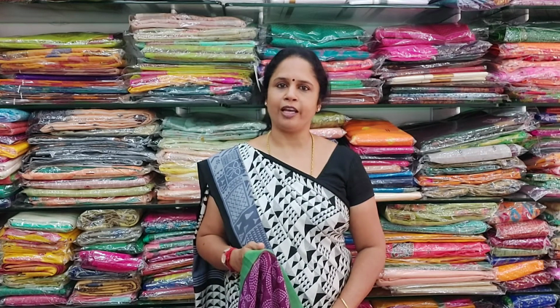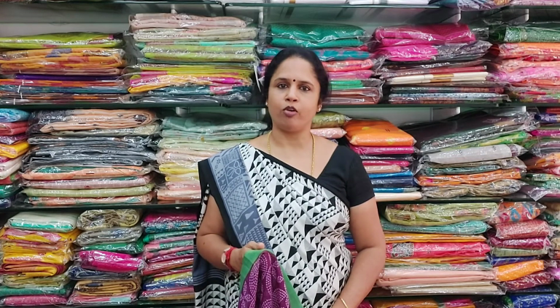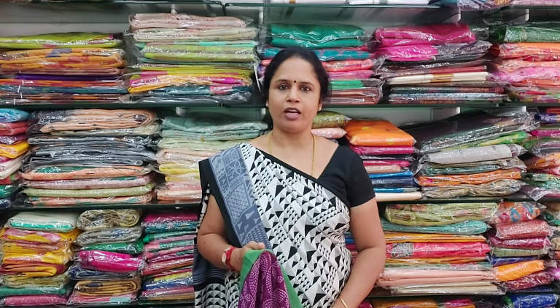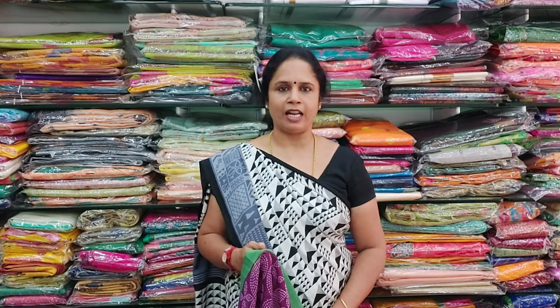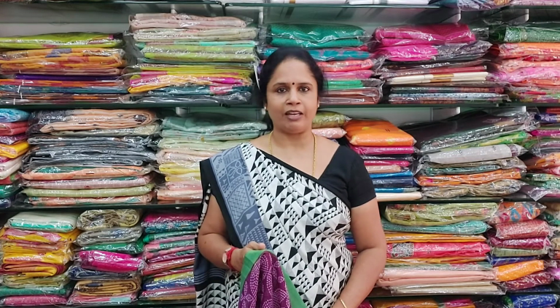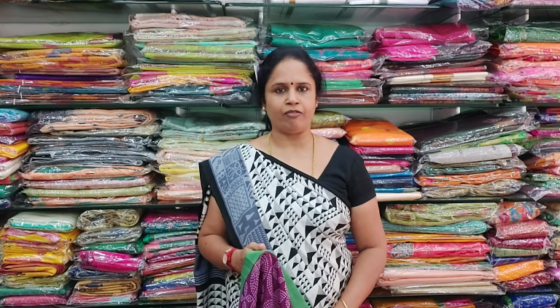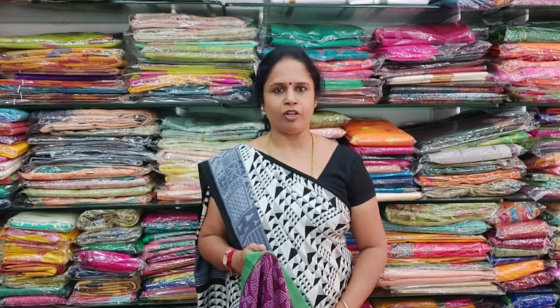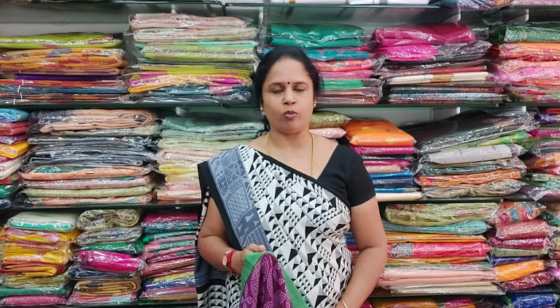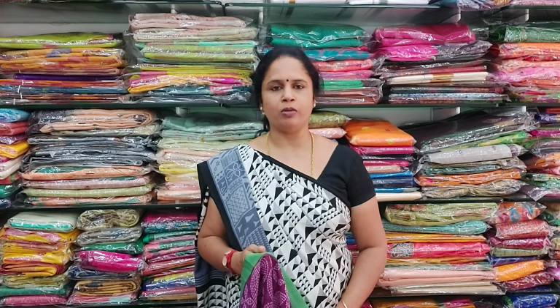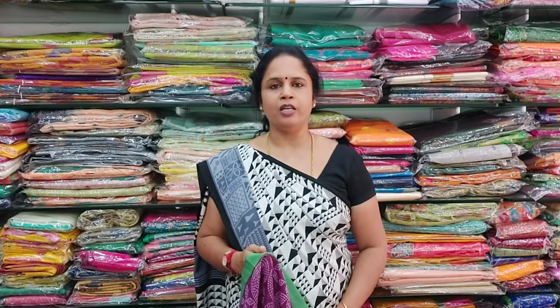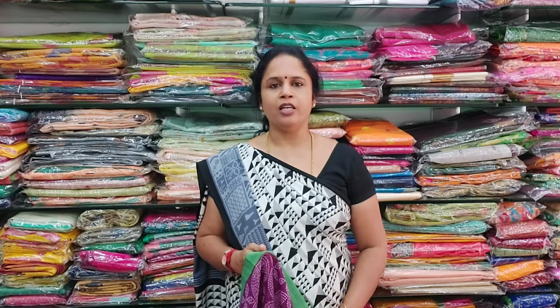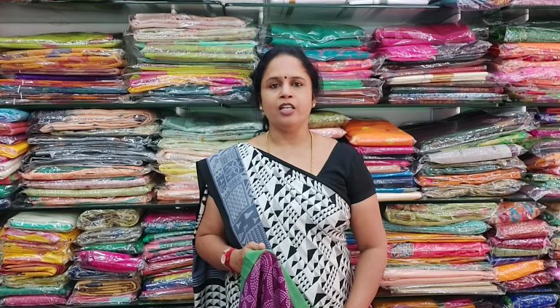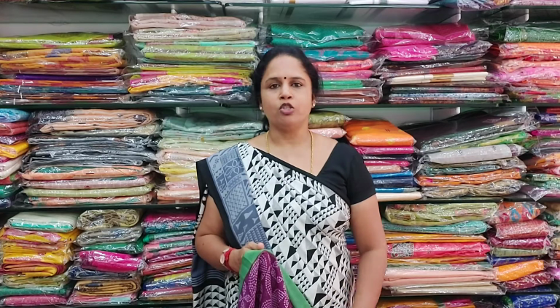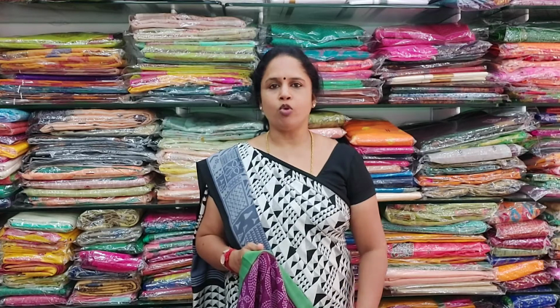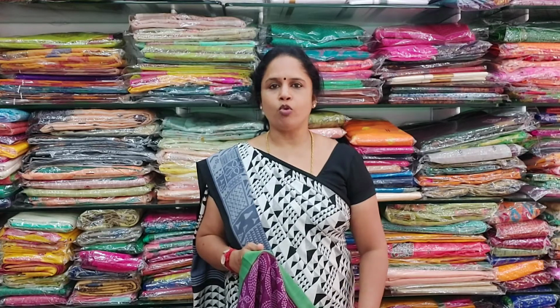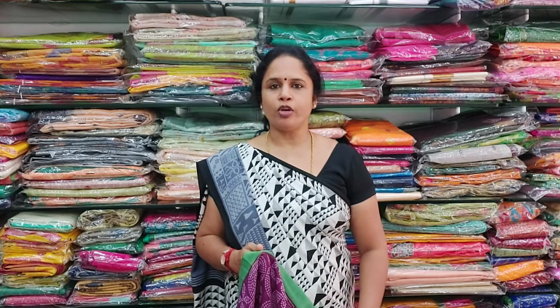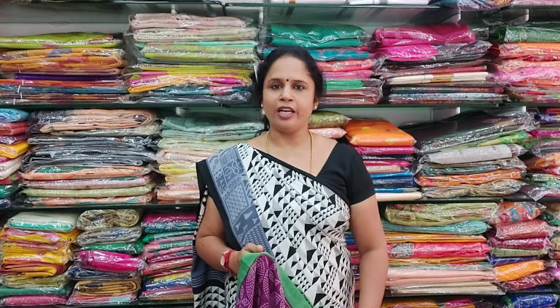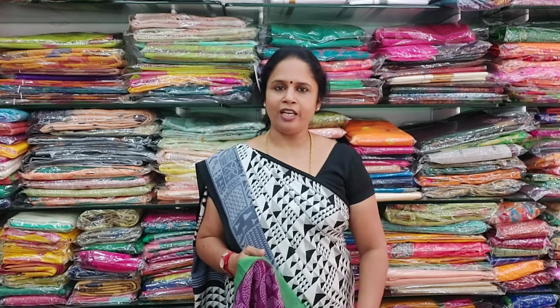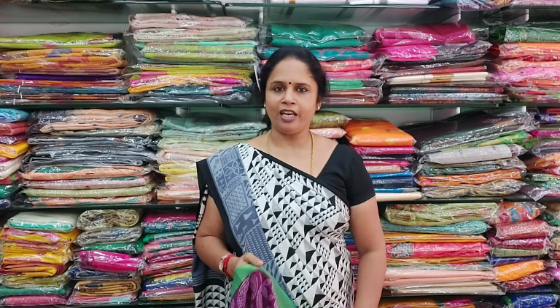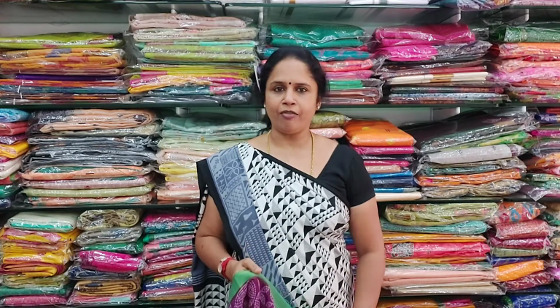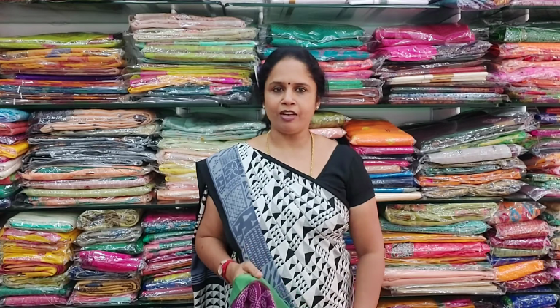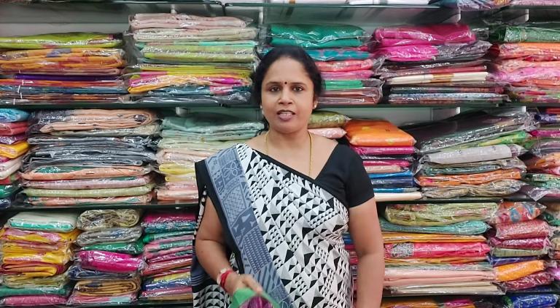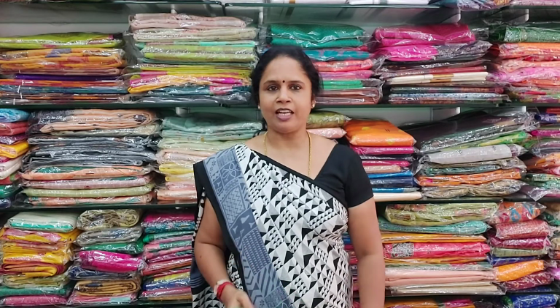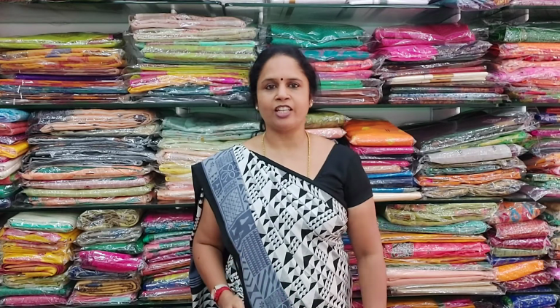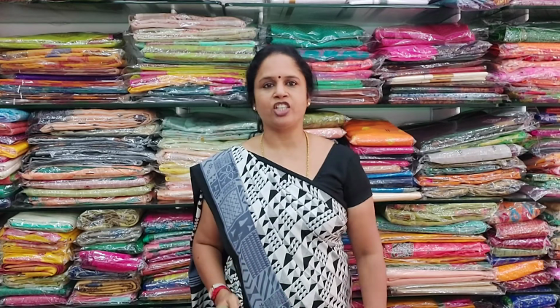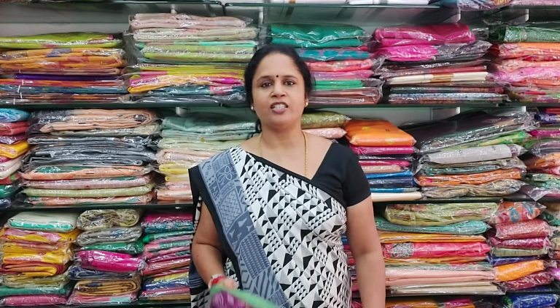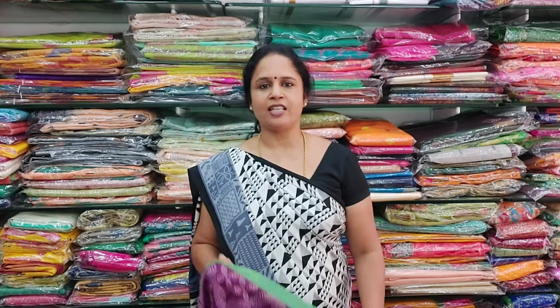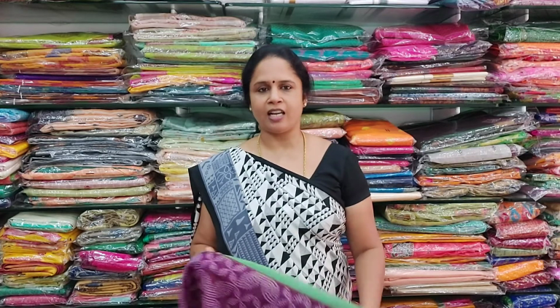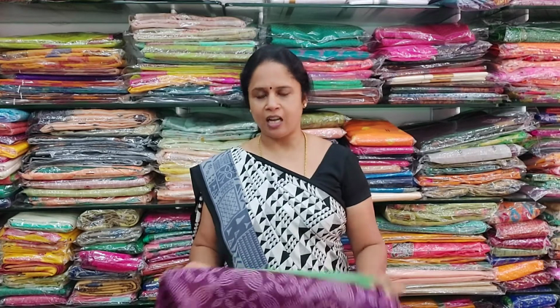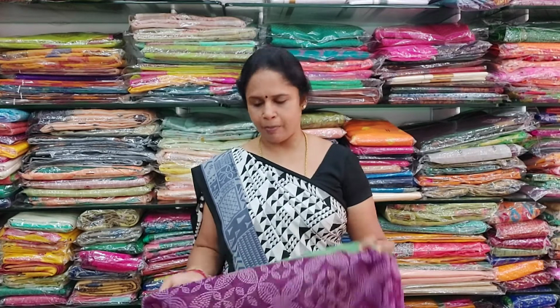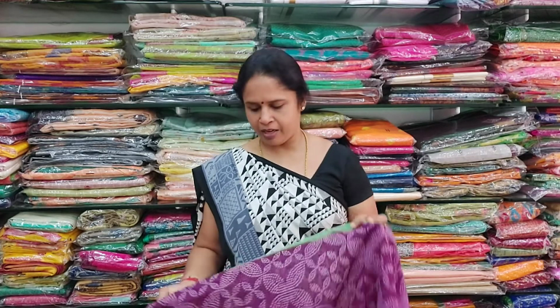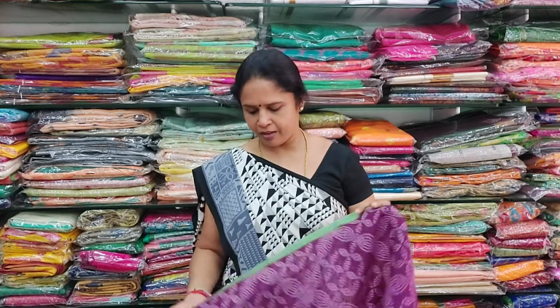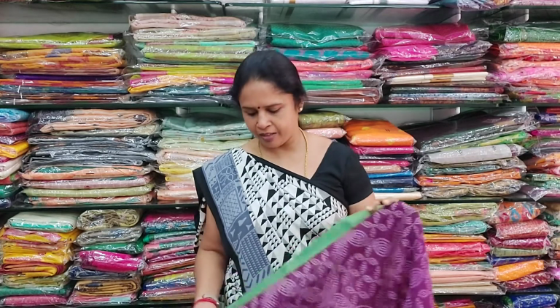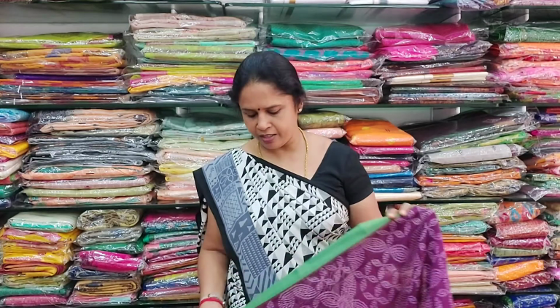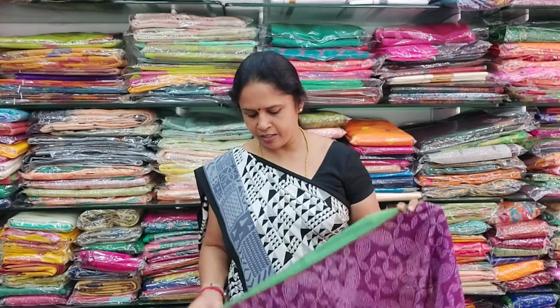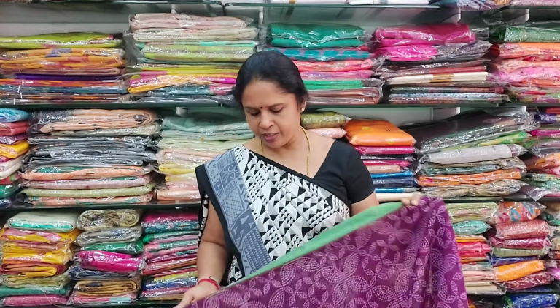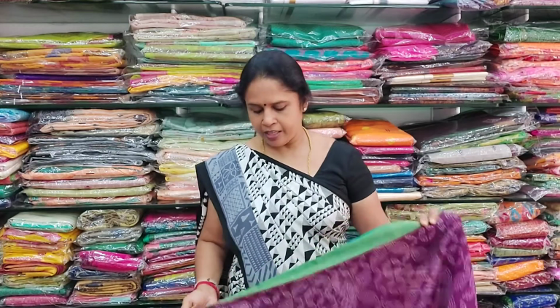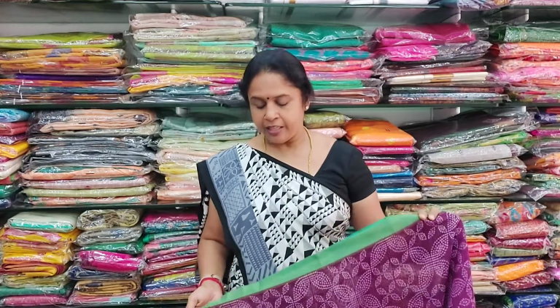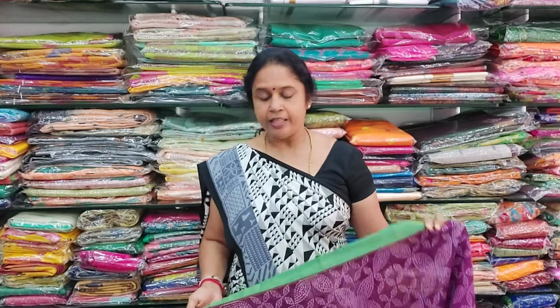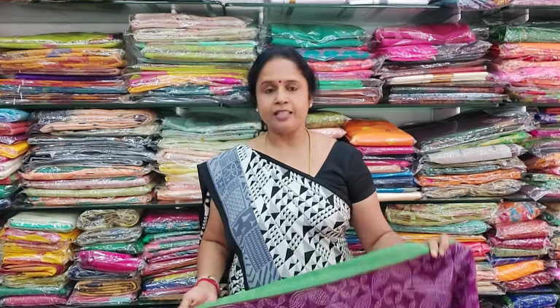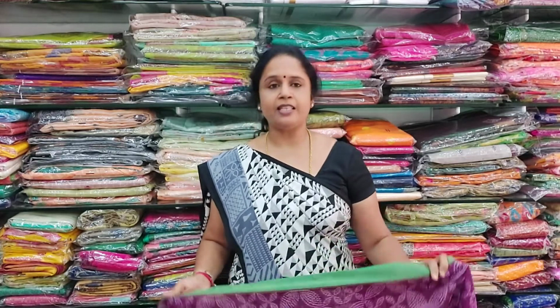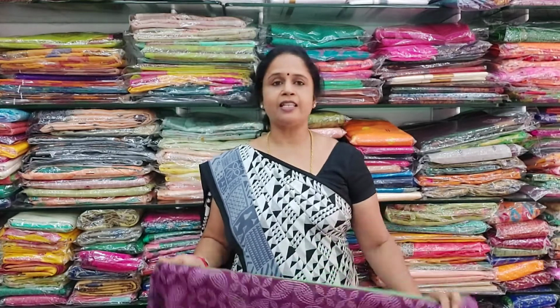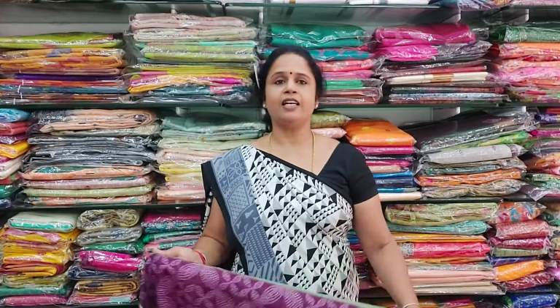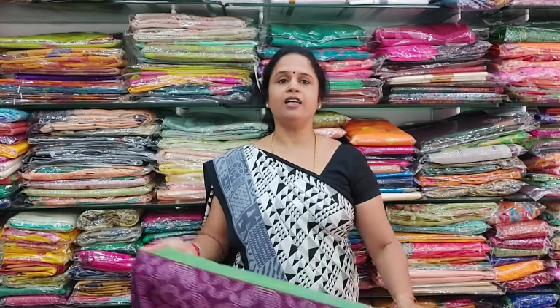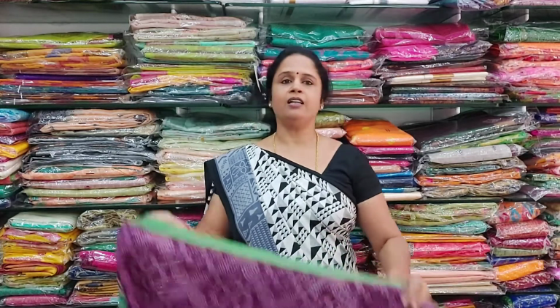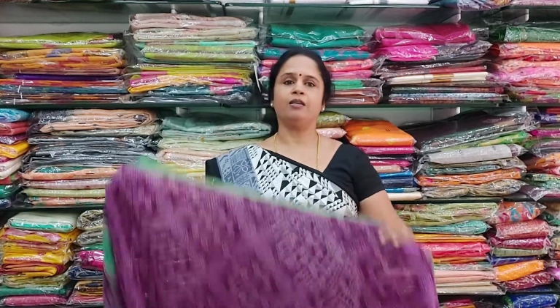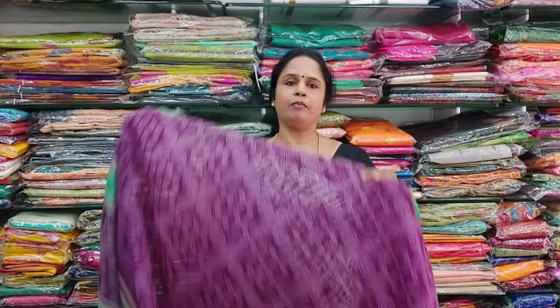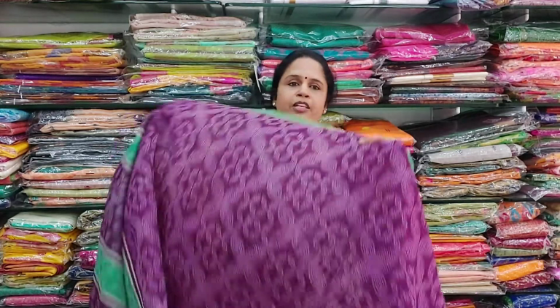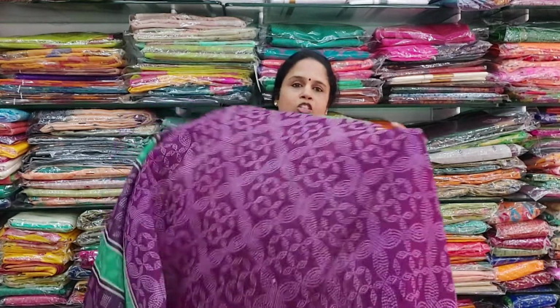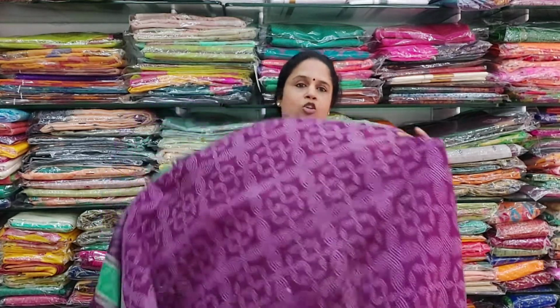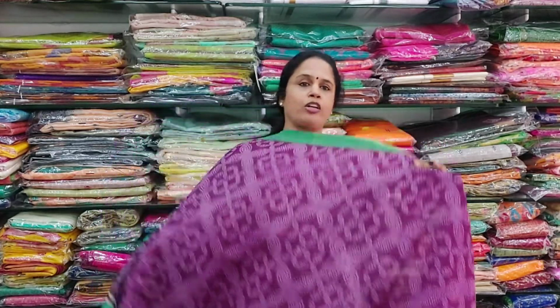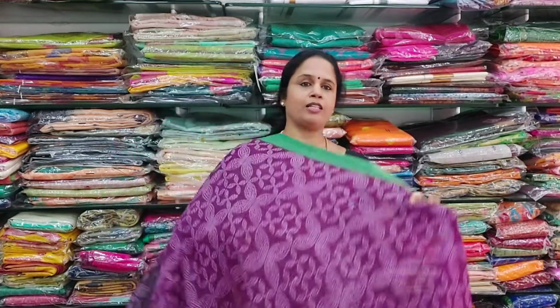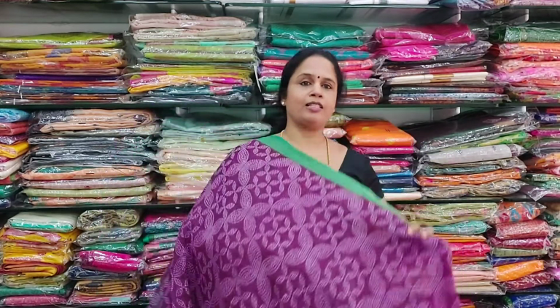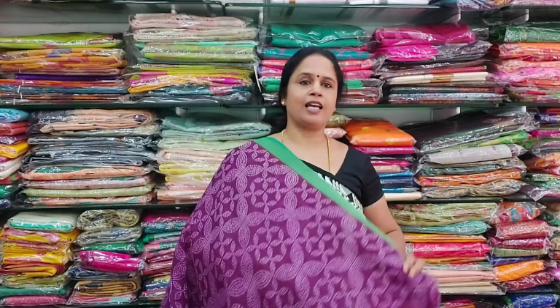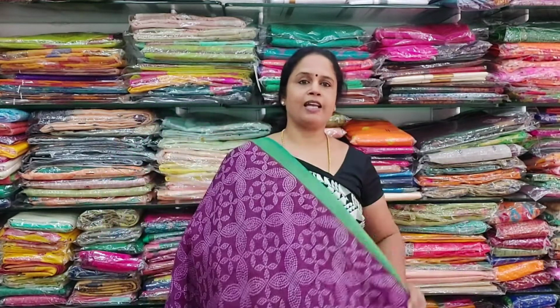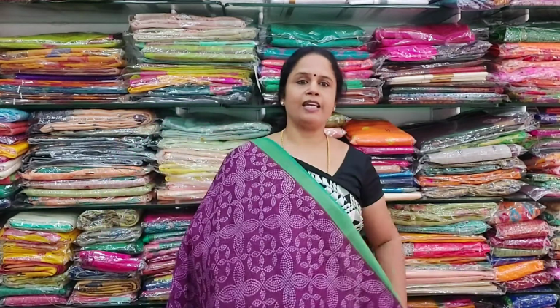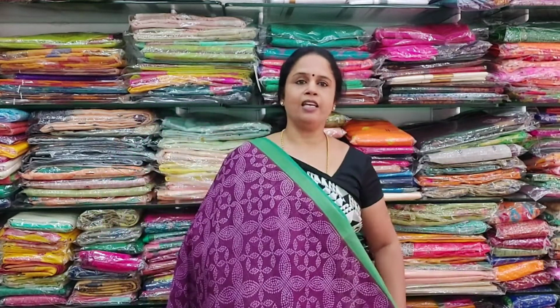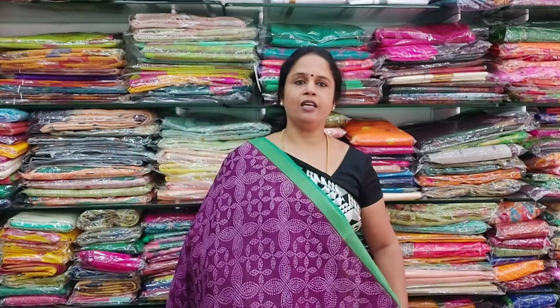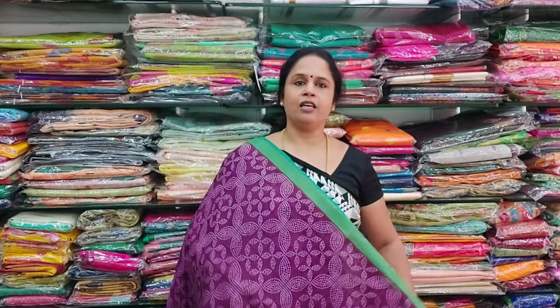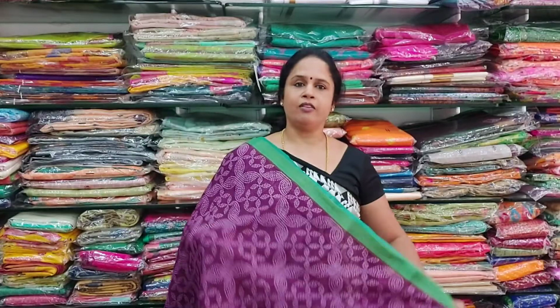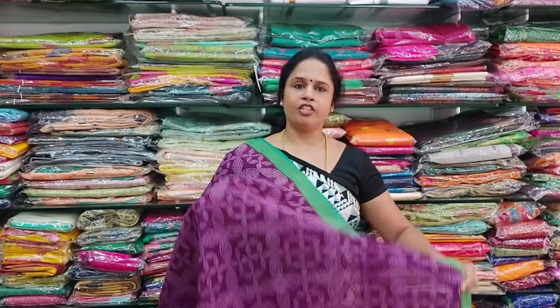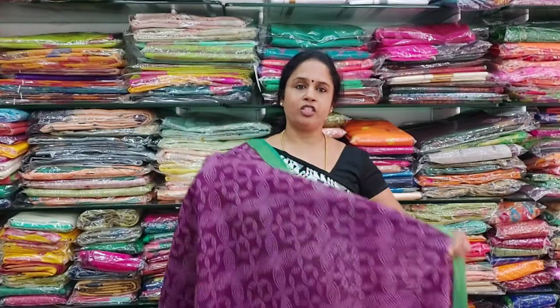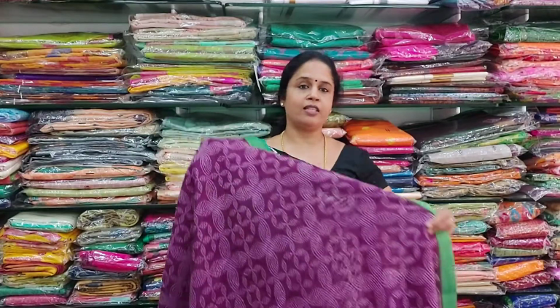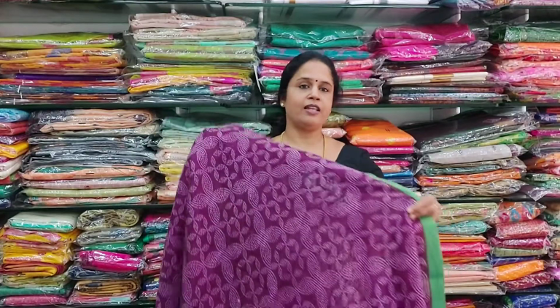We go live daily on Facebook at 8:30. Today's first collection: this is a mixed cotton saree in the range of 500 rupees.